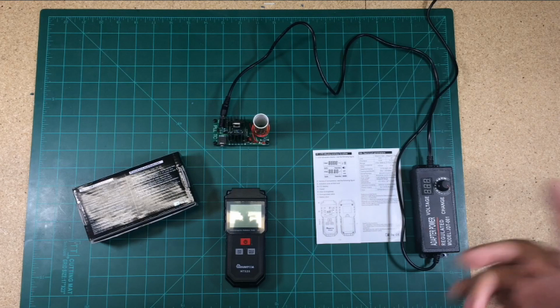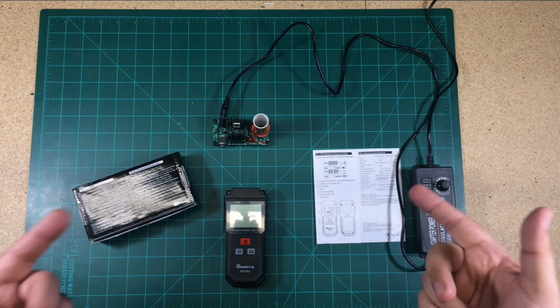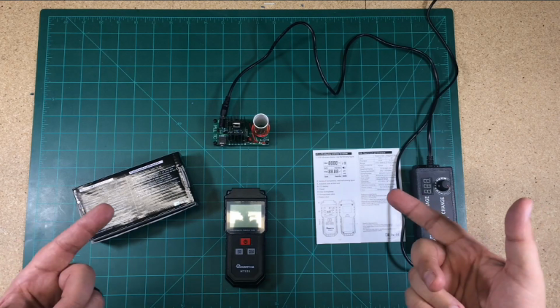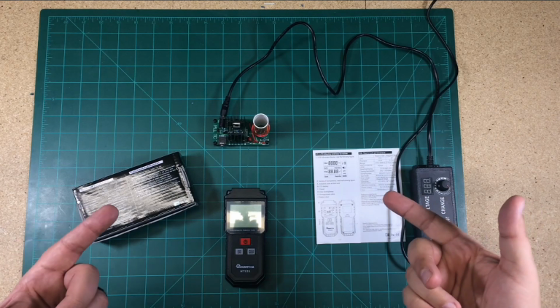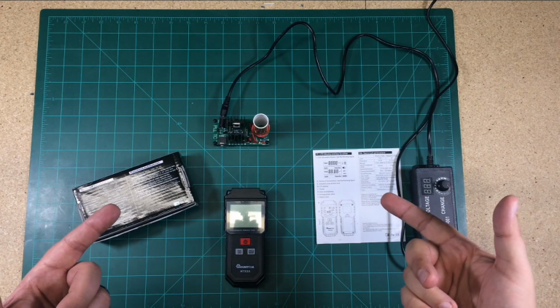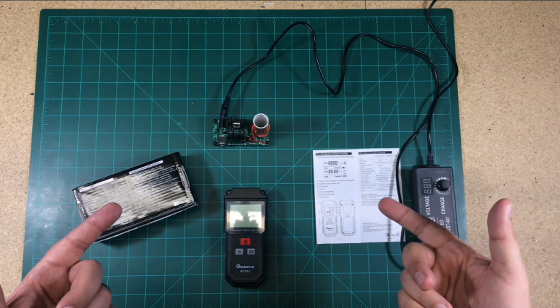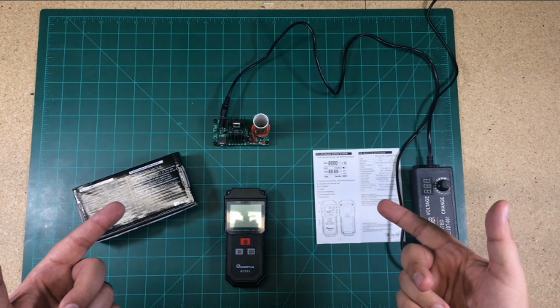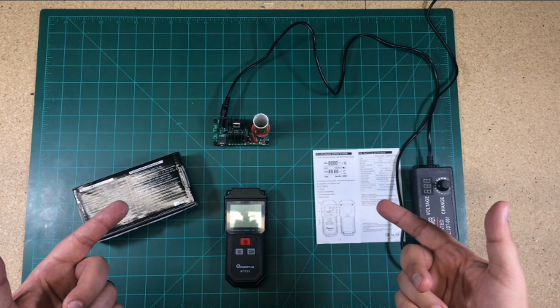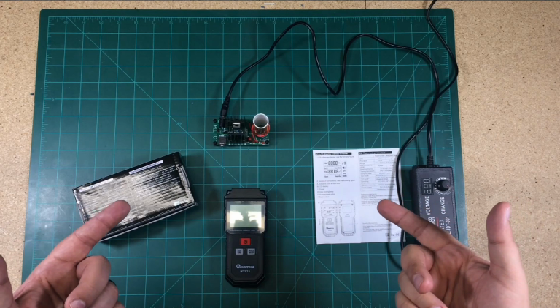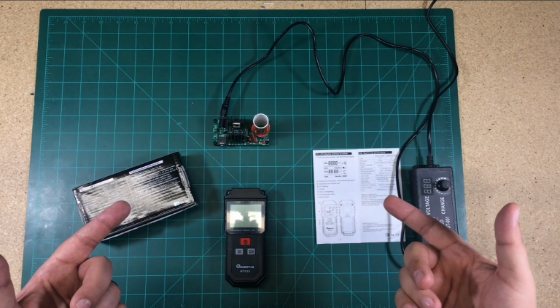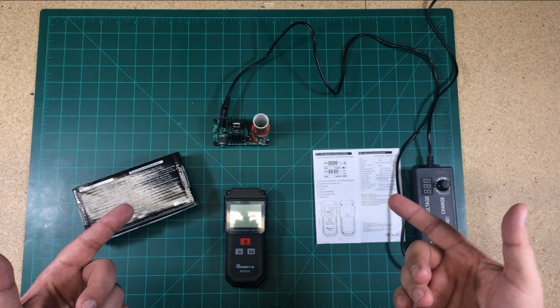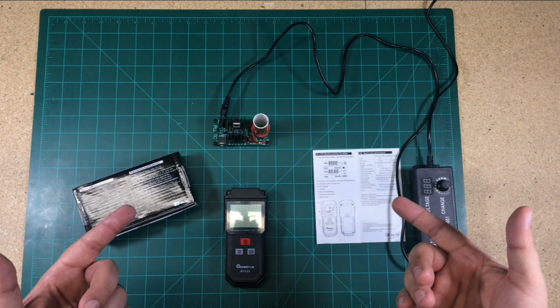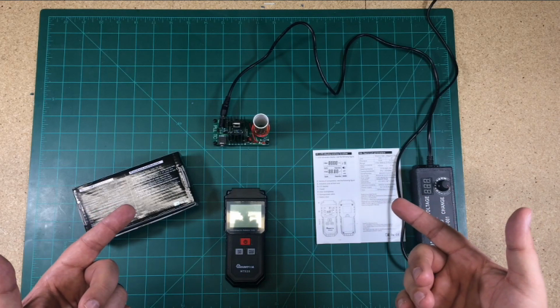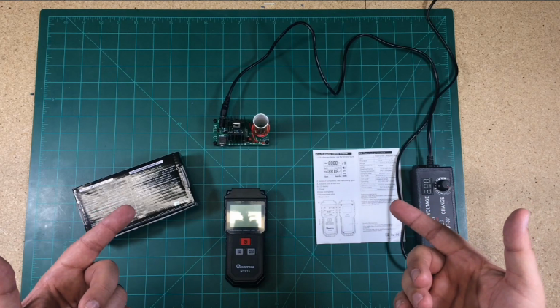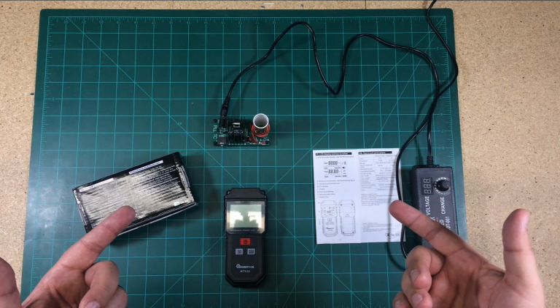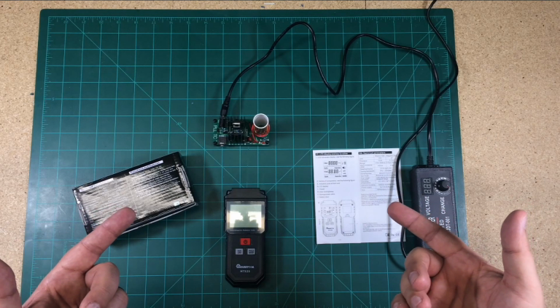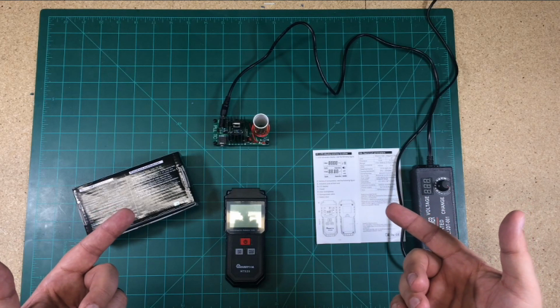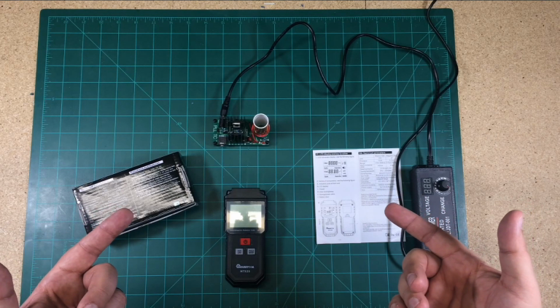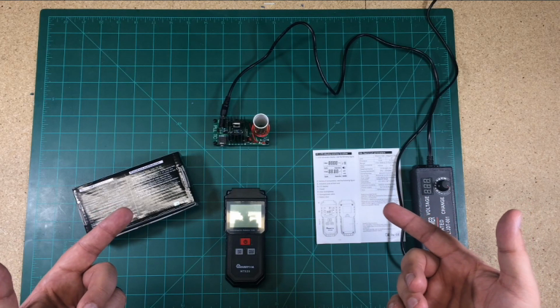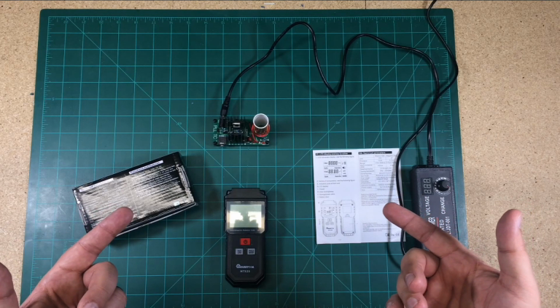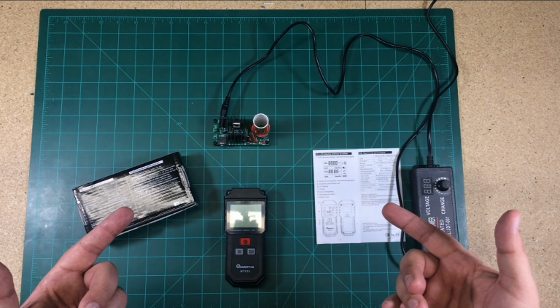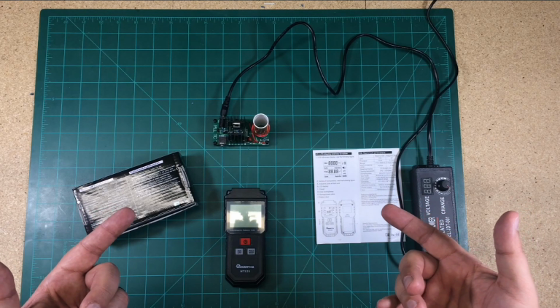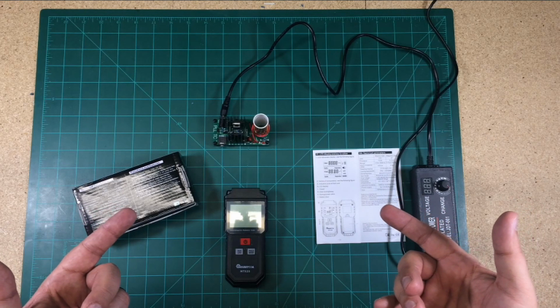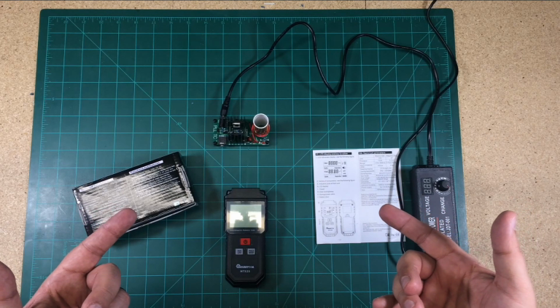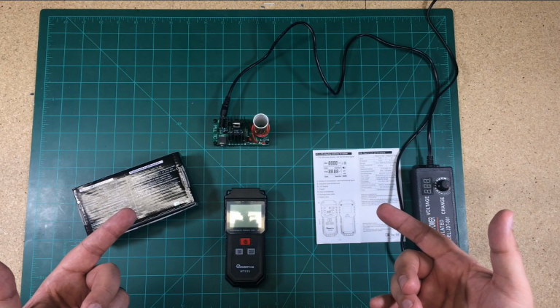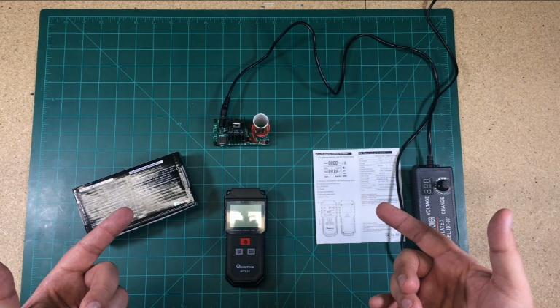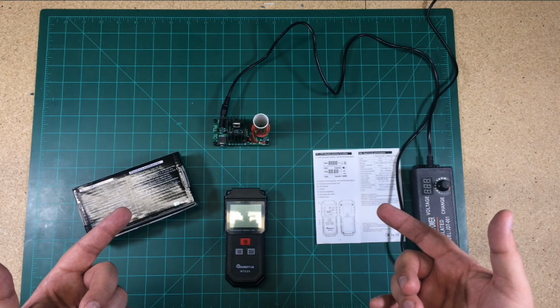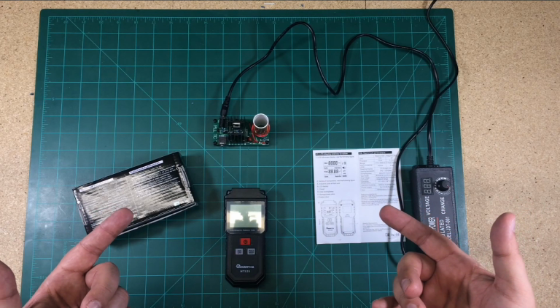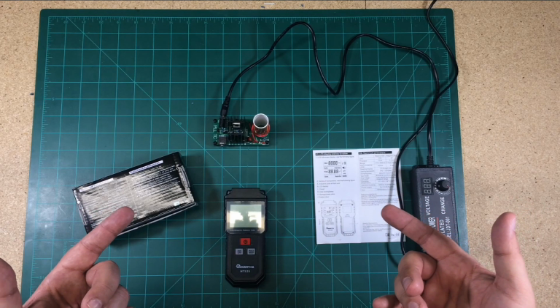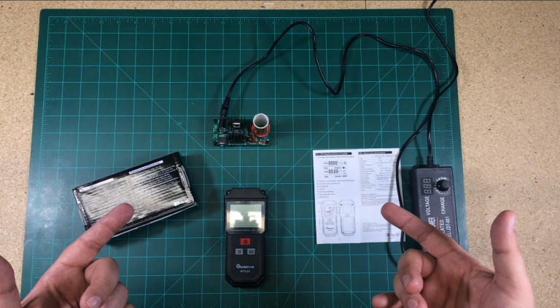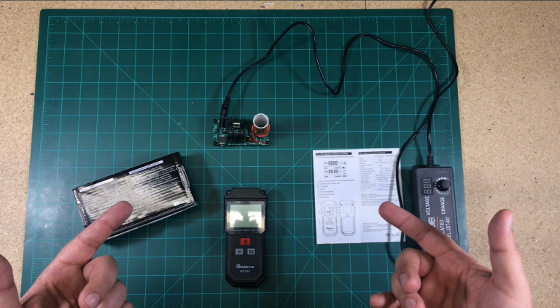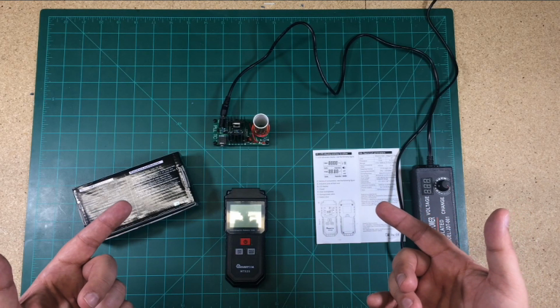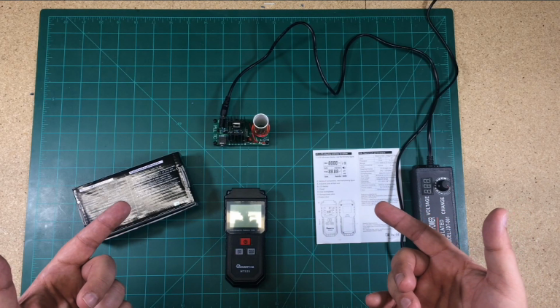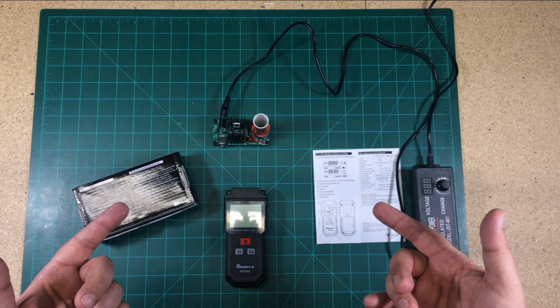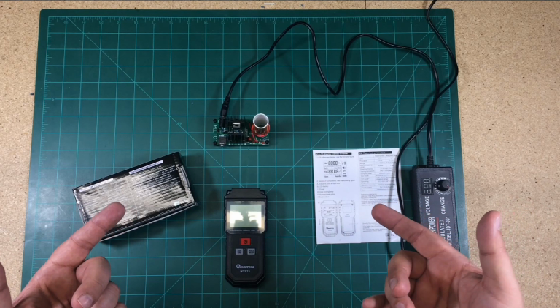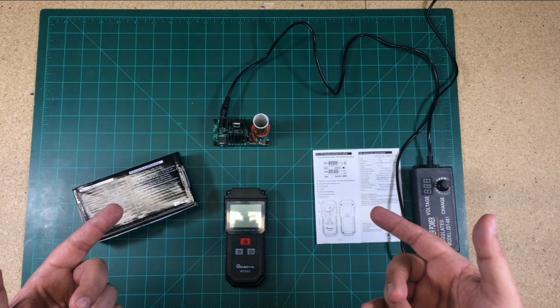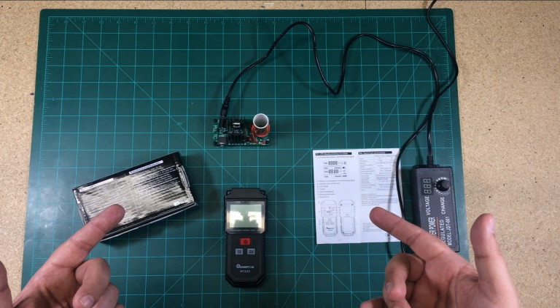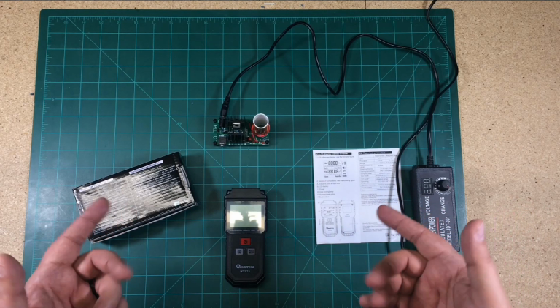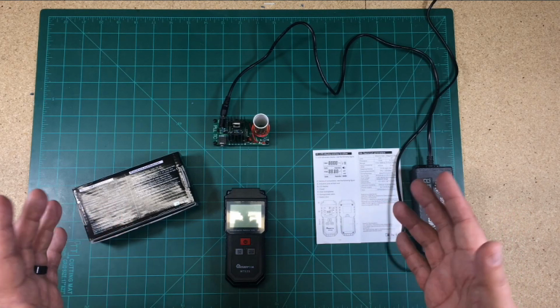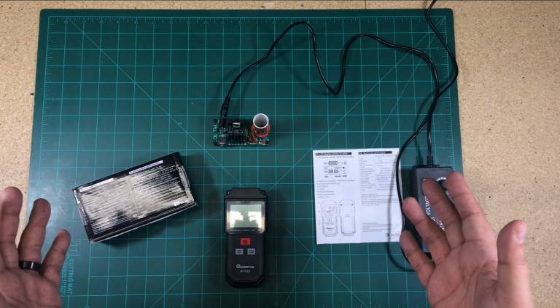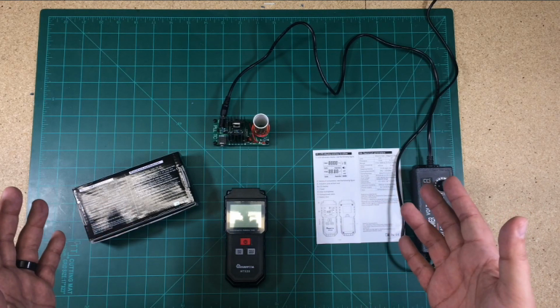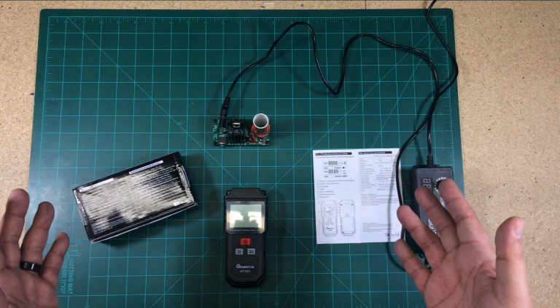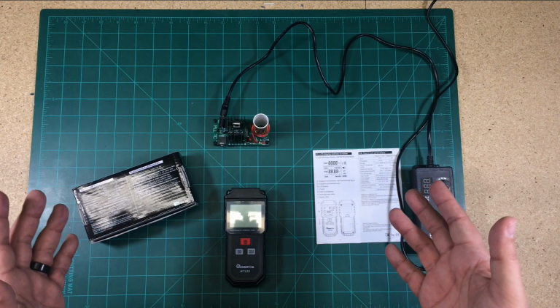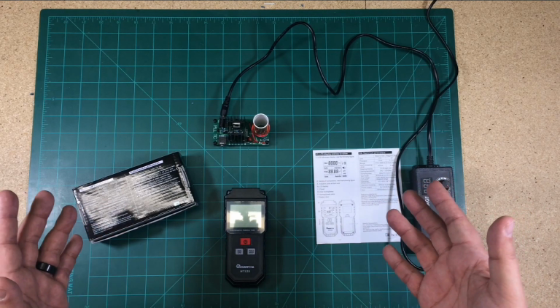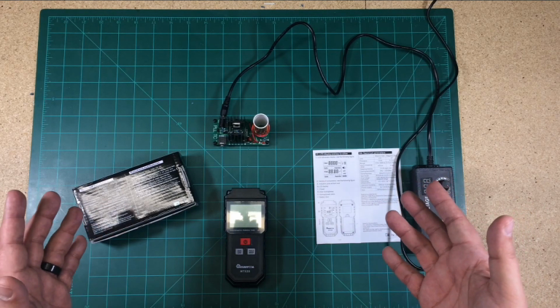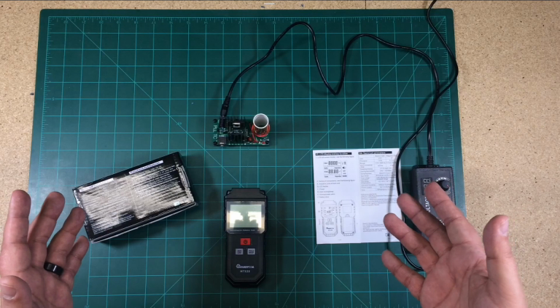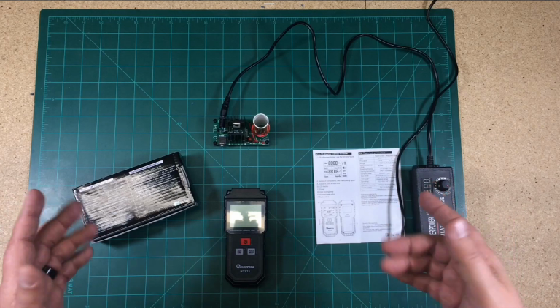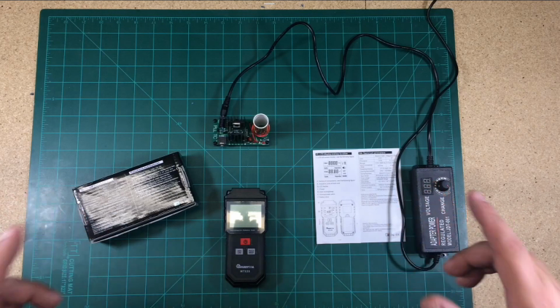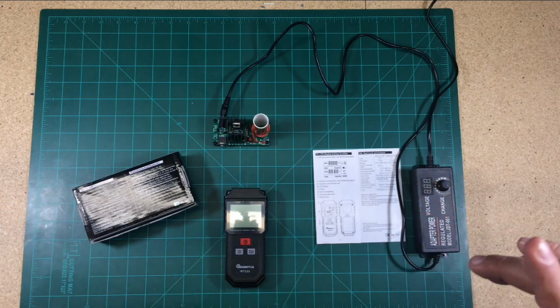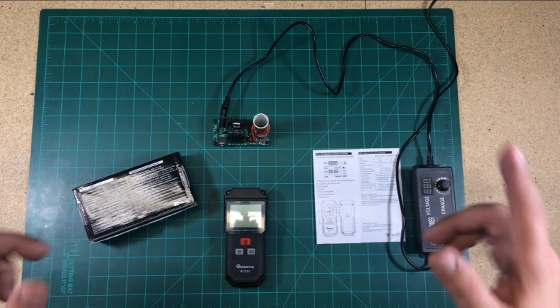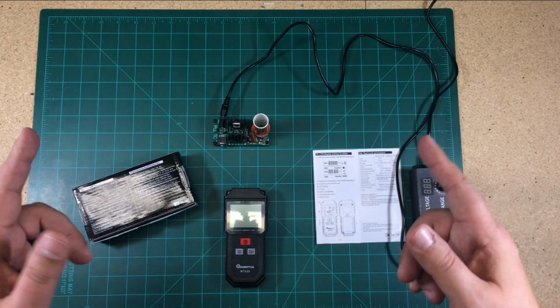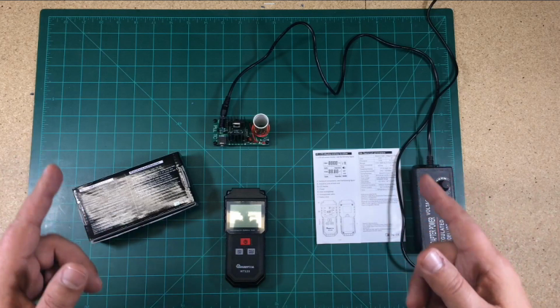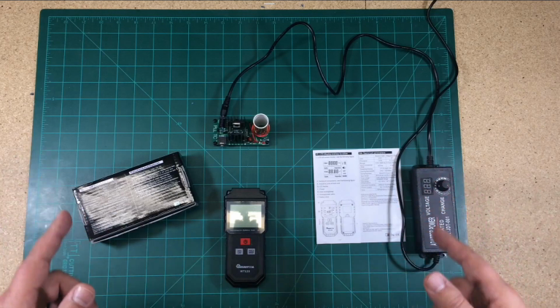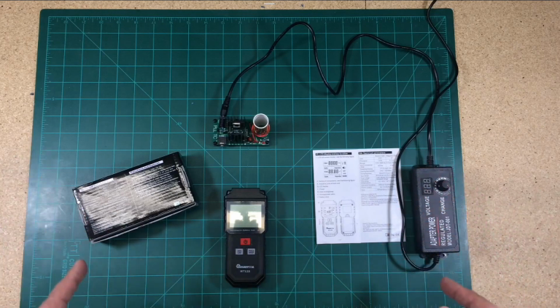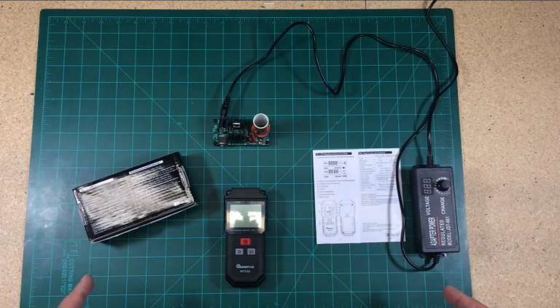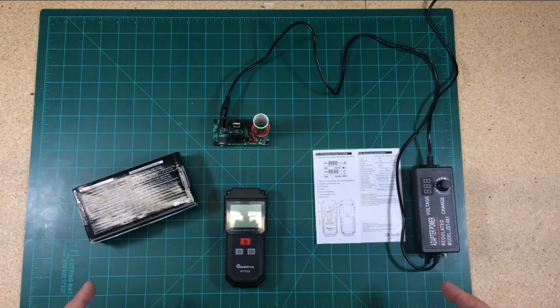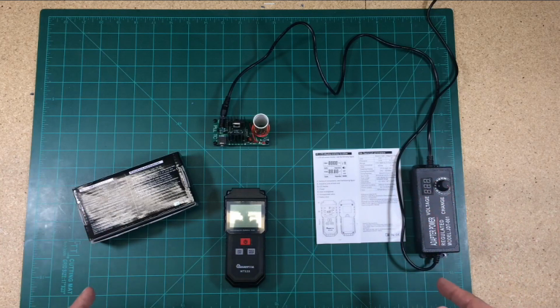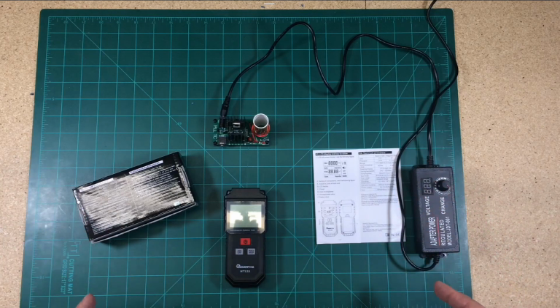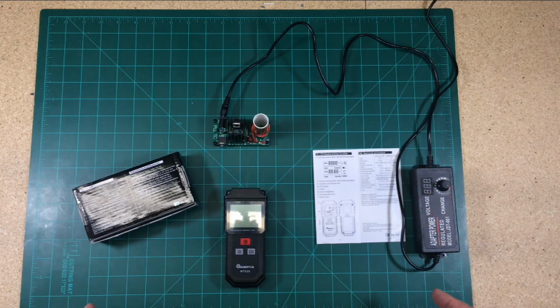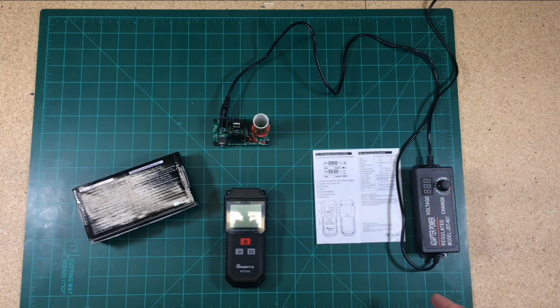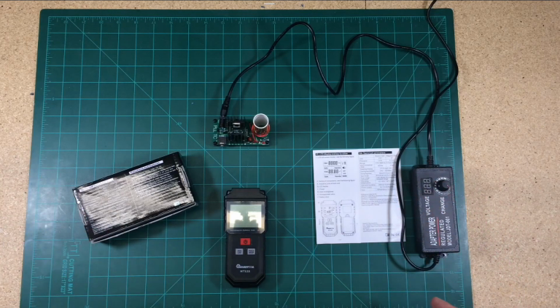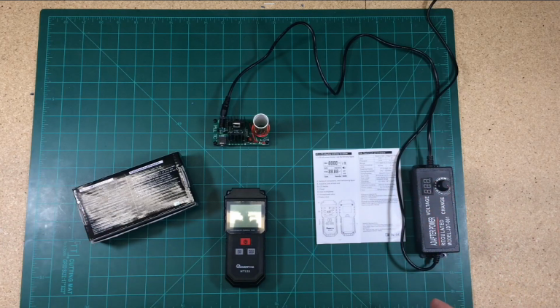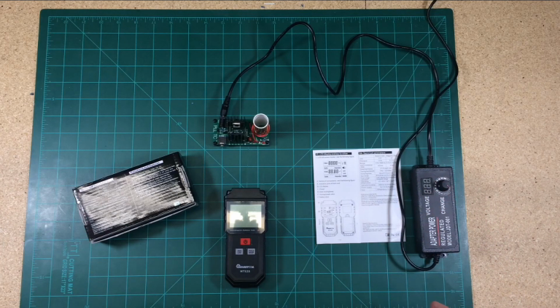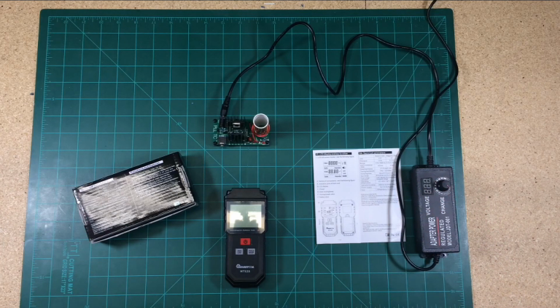In this episode, I'm going to try to give ElectroBoom a little bit of a run for his money. What am I talking about? Let's jump into it and I'll explain.